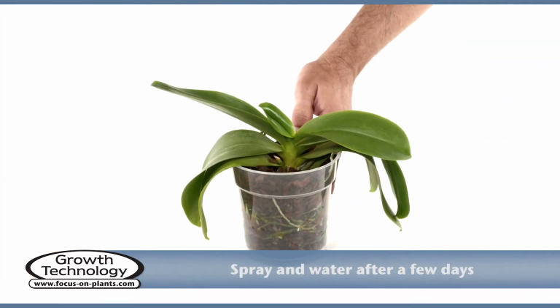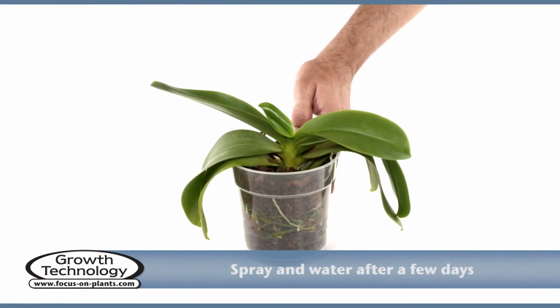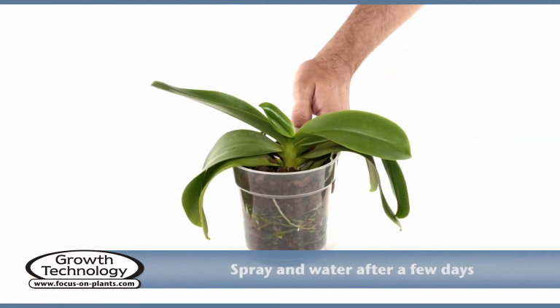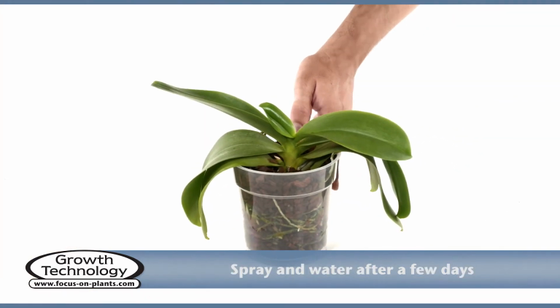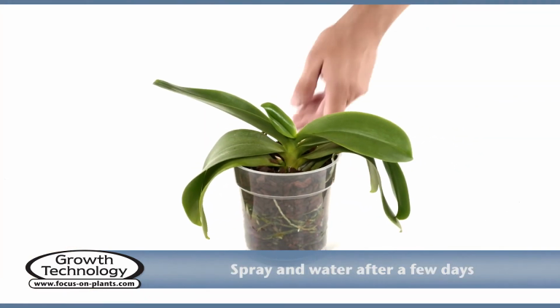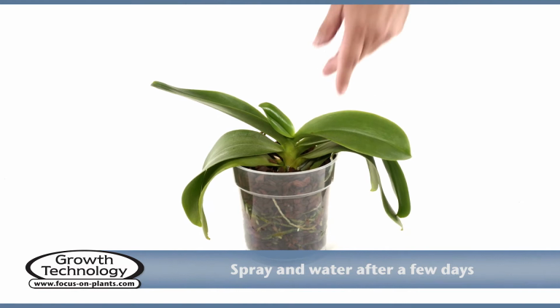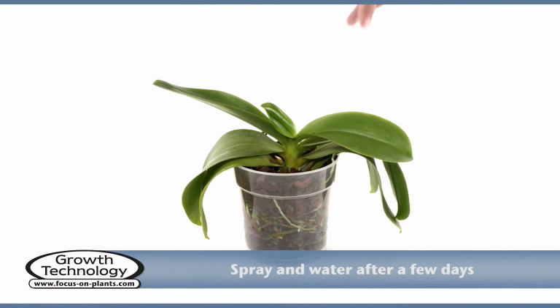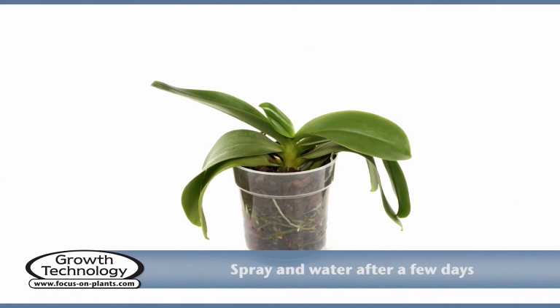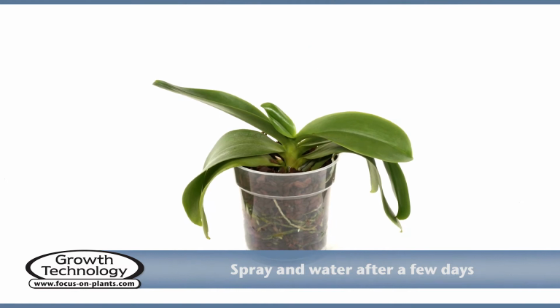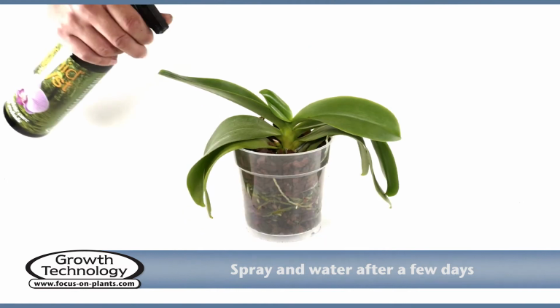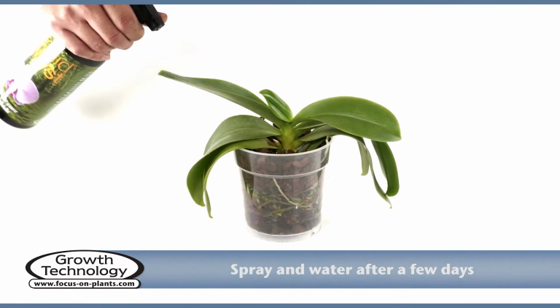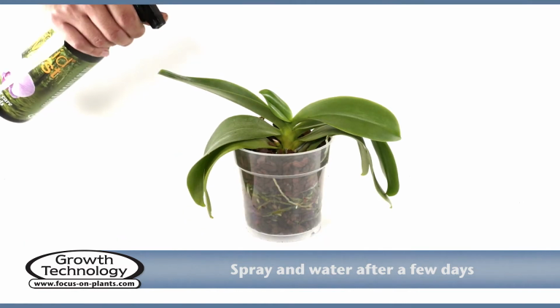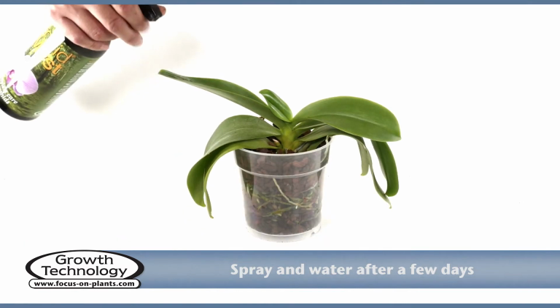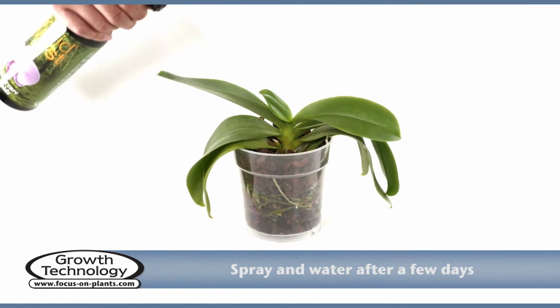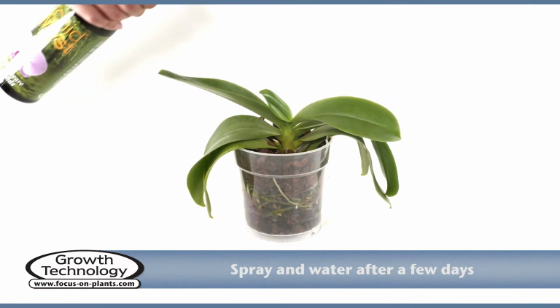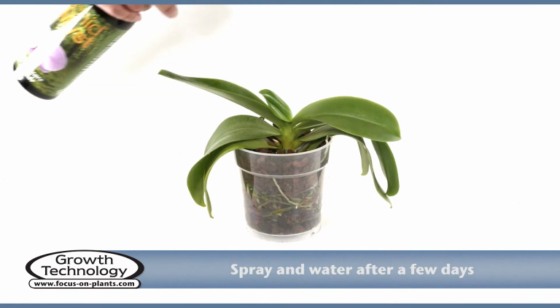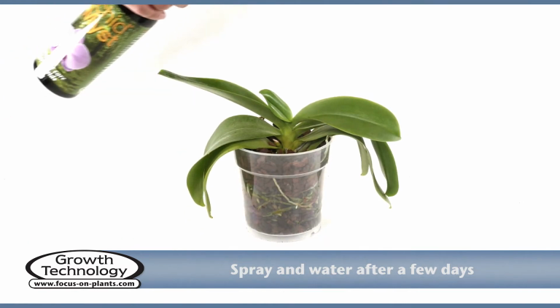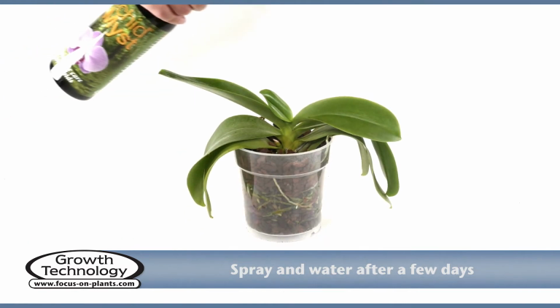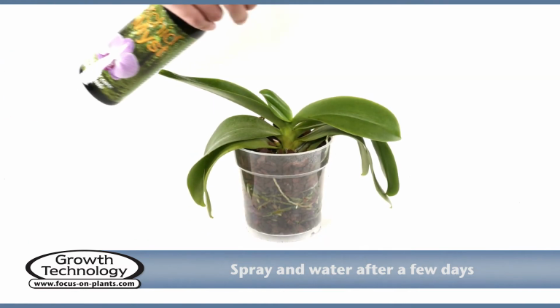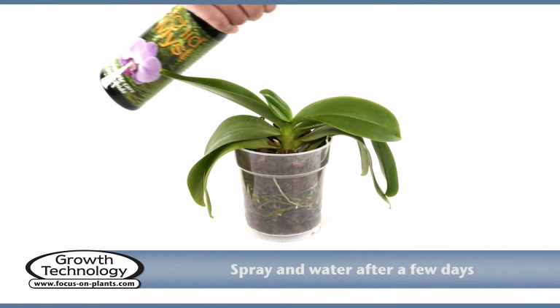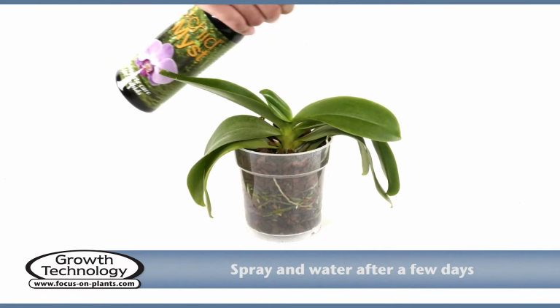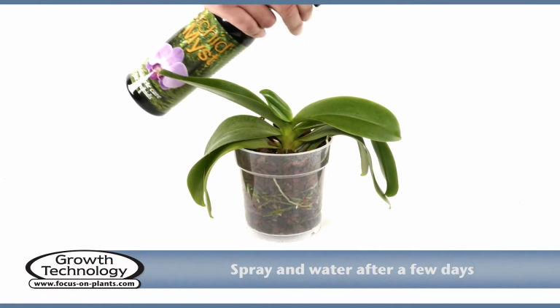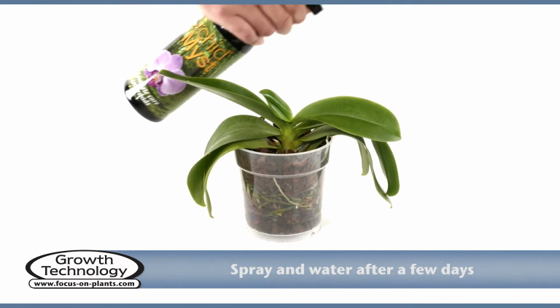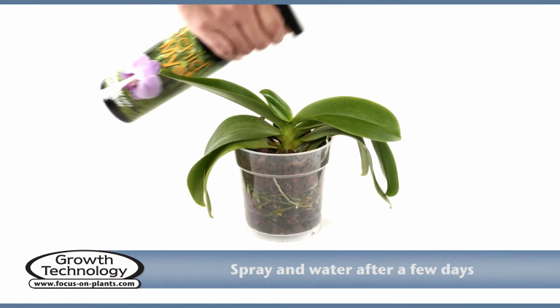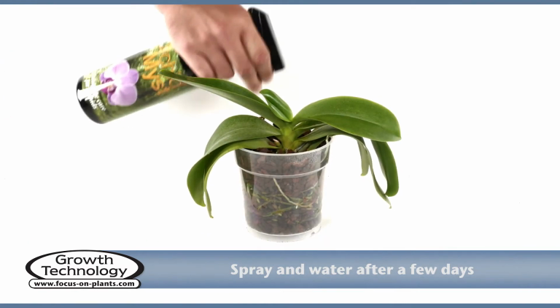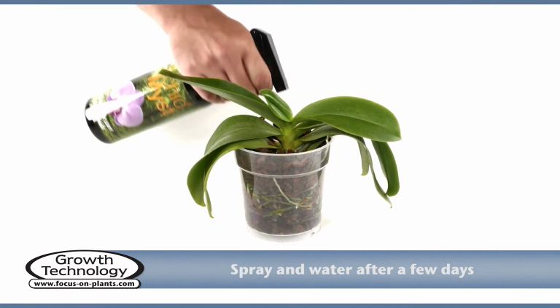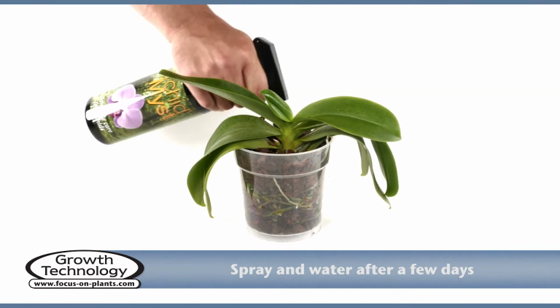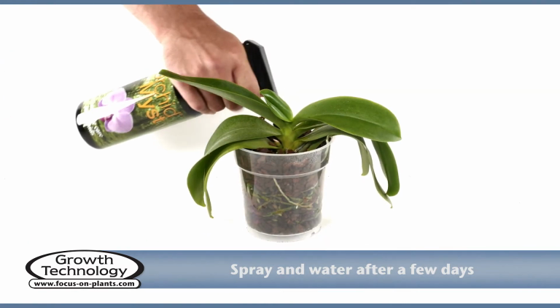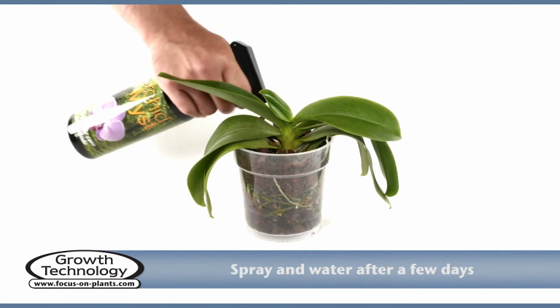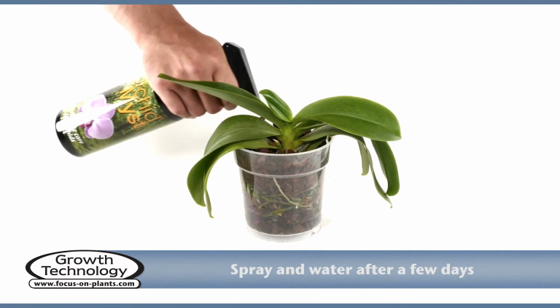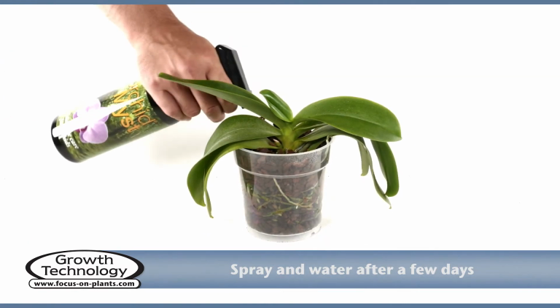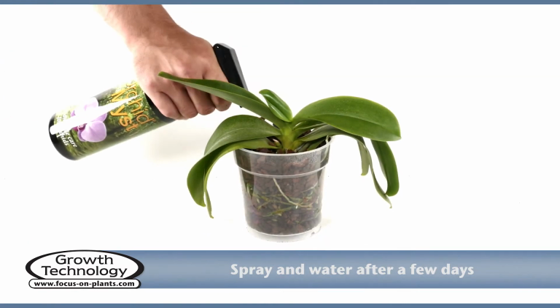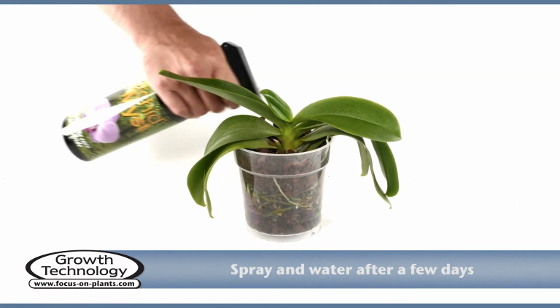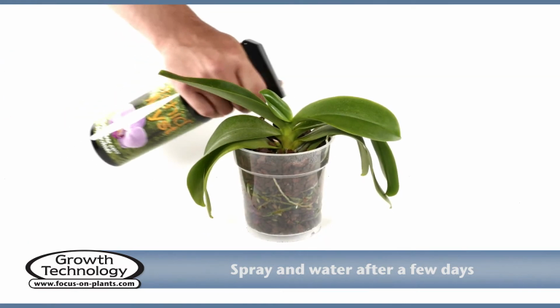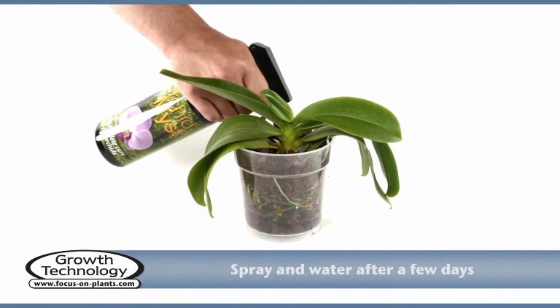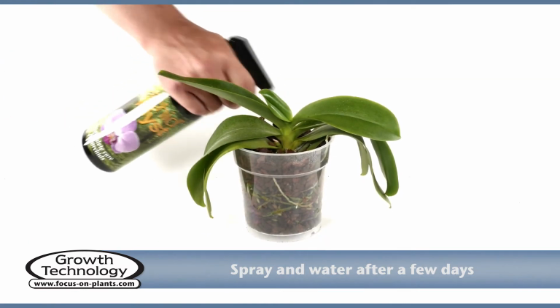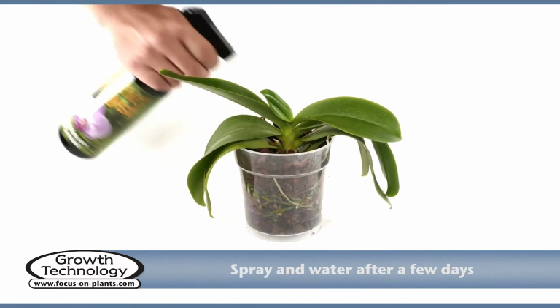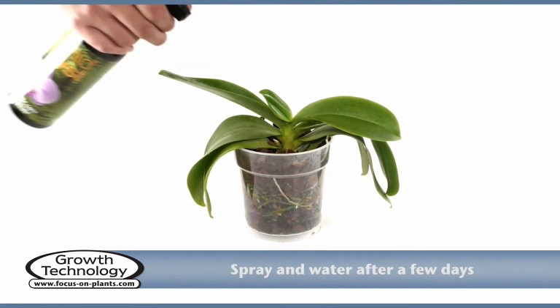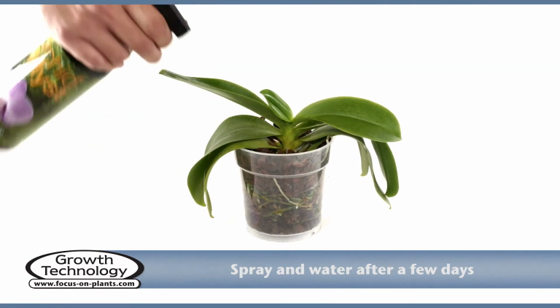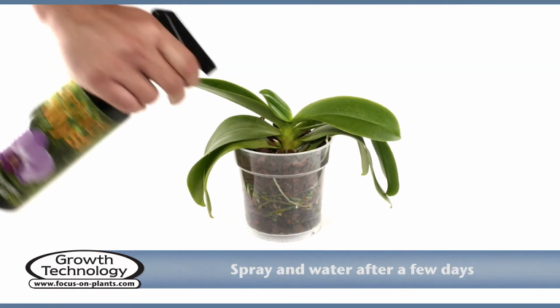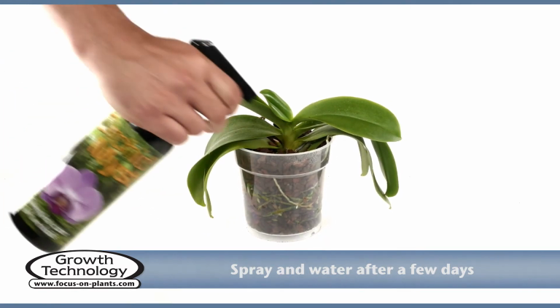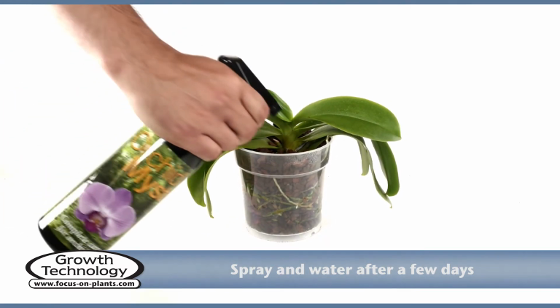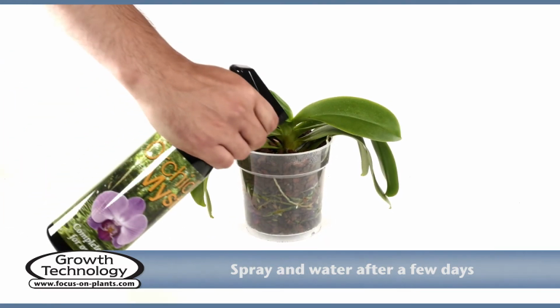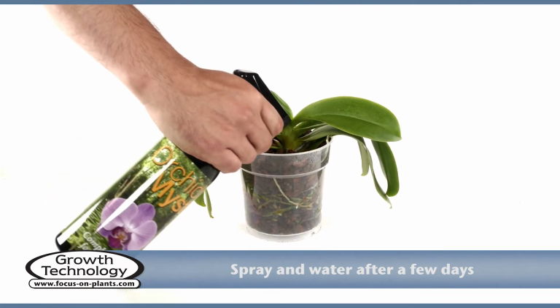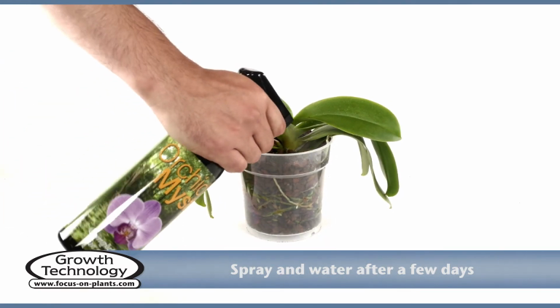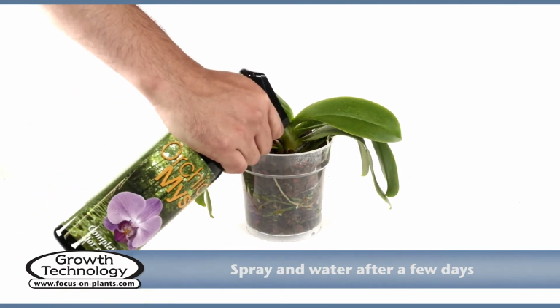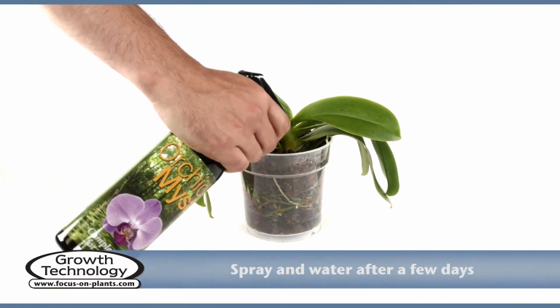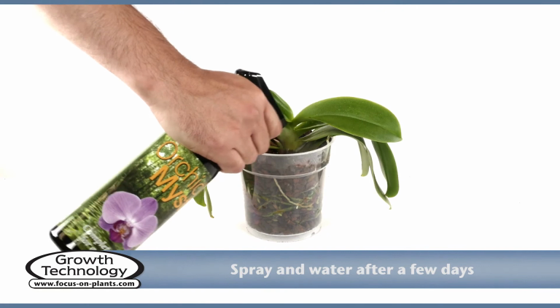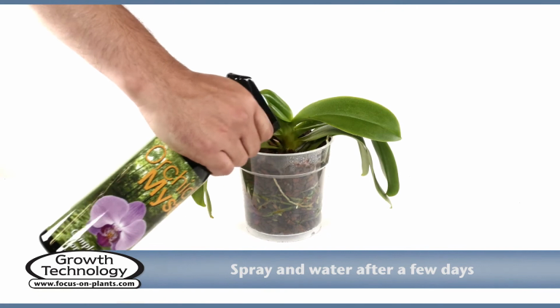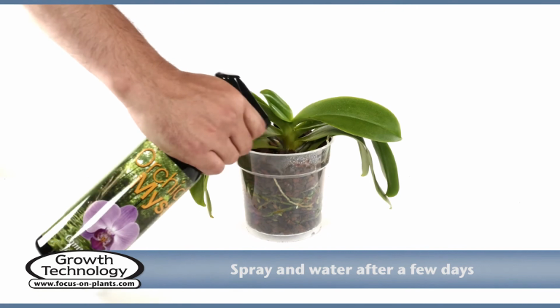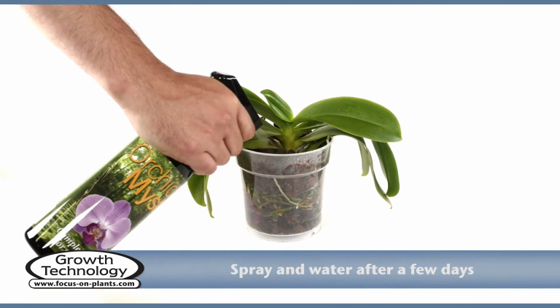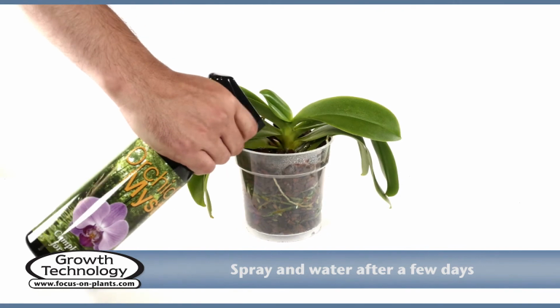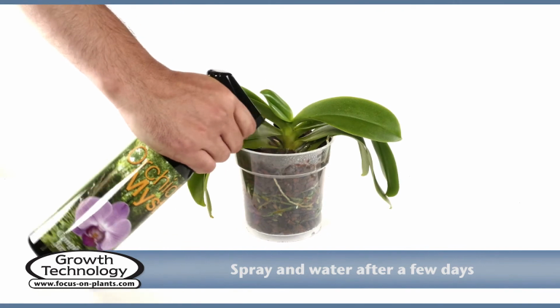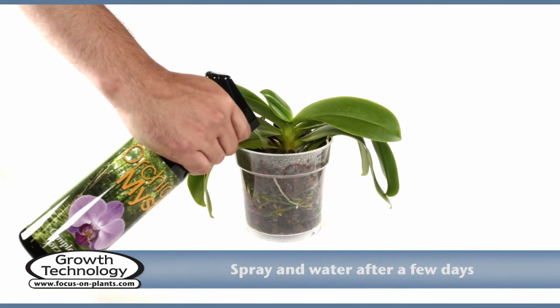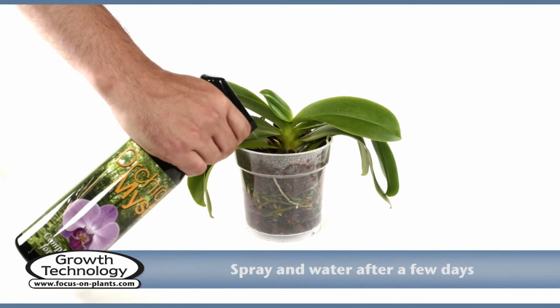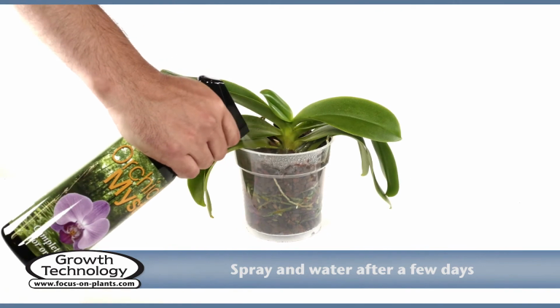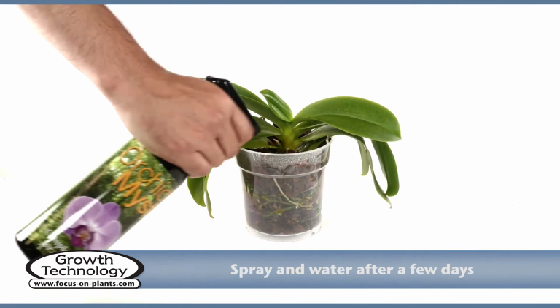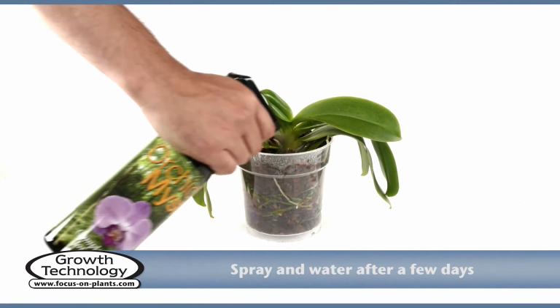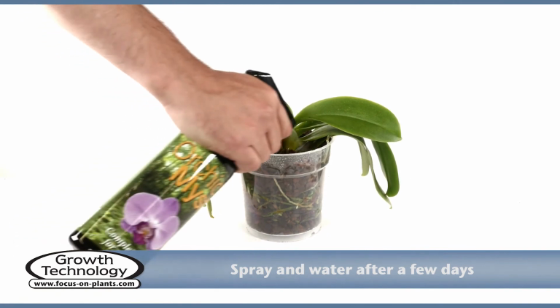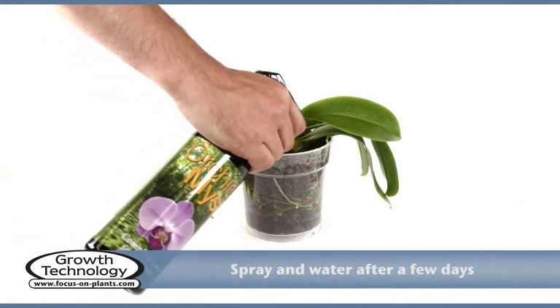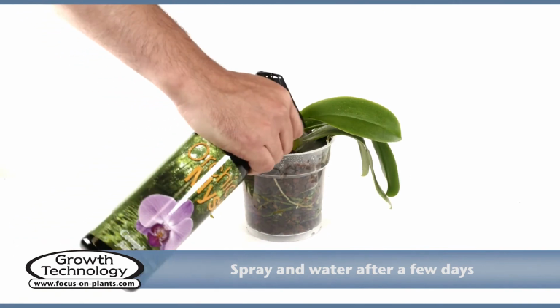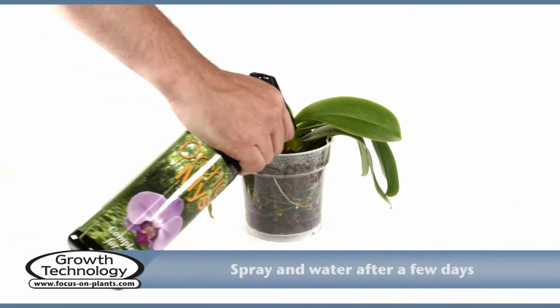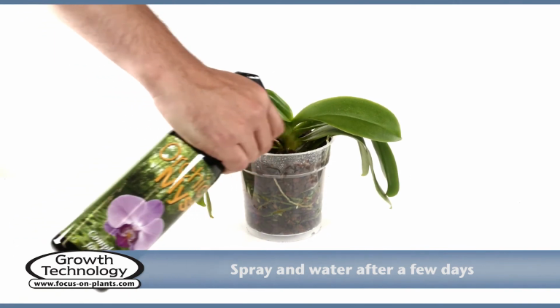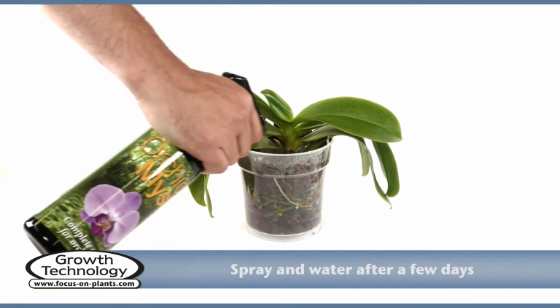Spray the plant and the top of the bark with orchid mist or with water. Resume normal watering after 4 to 5 days.